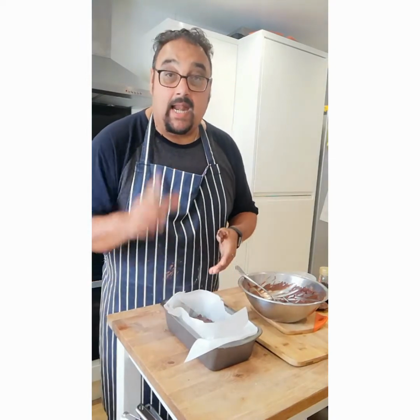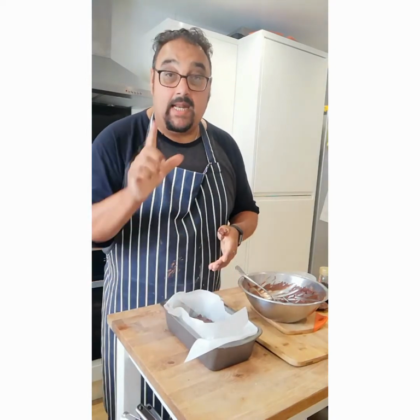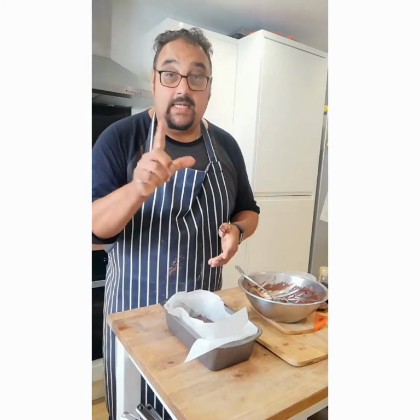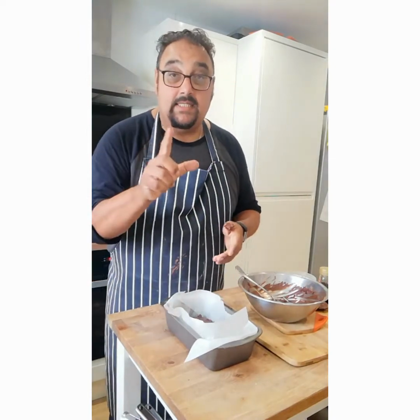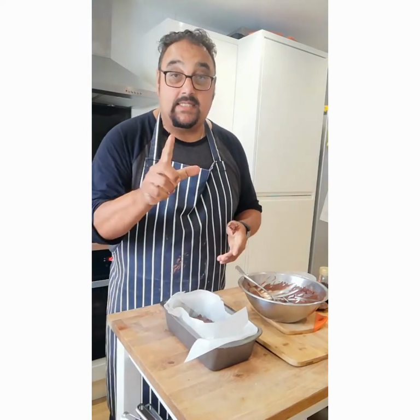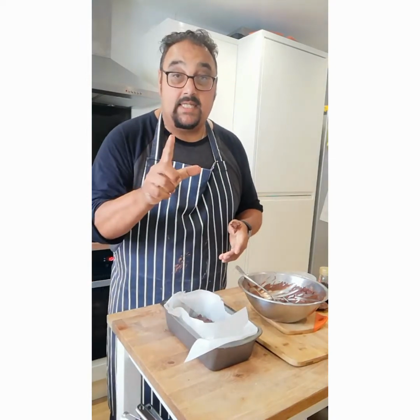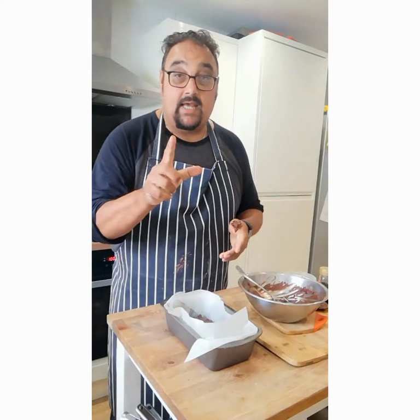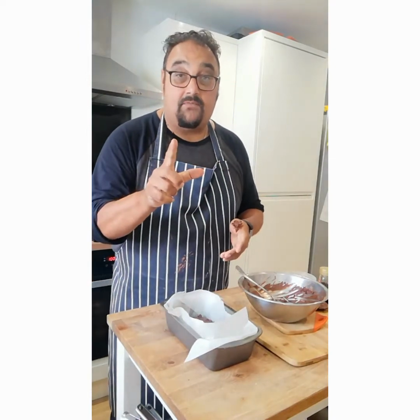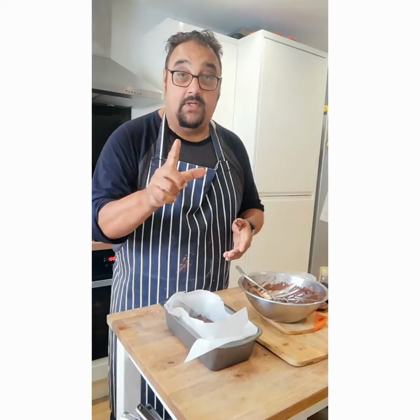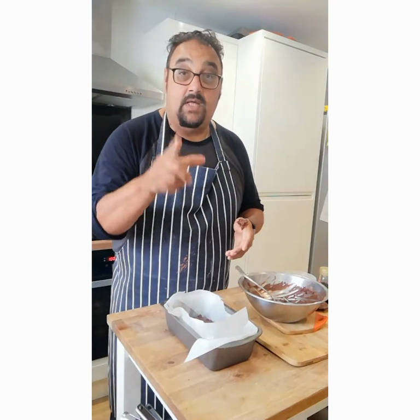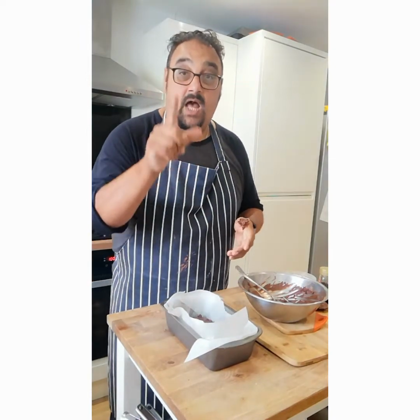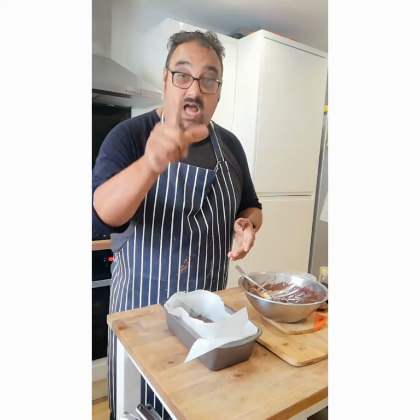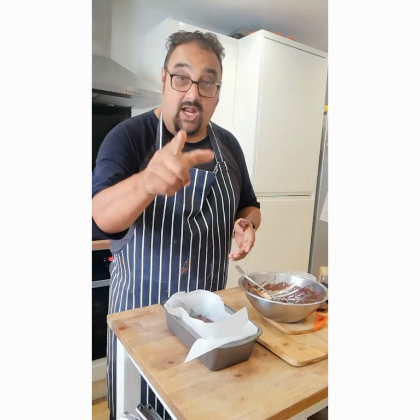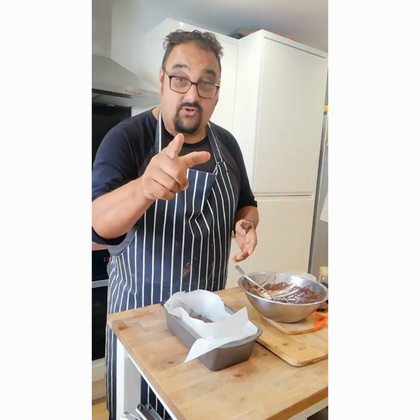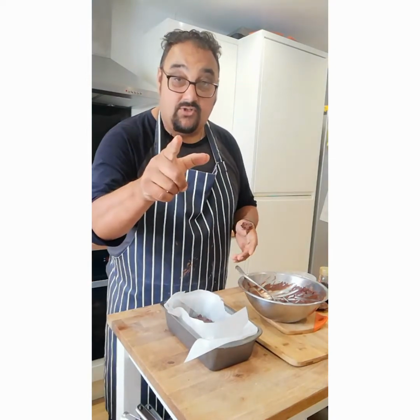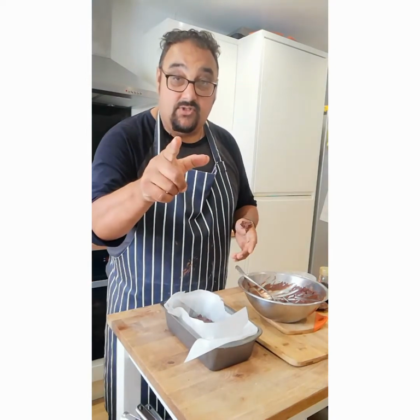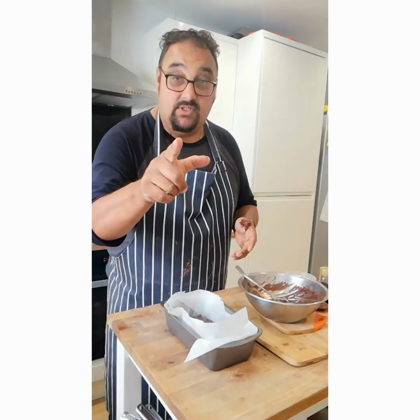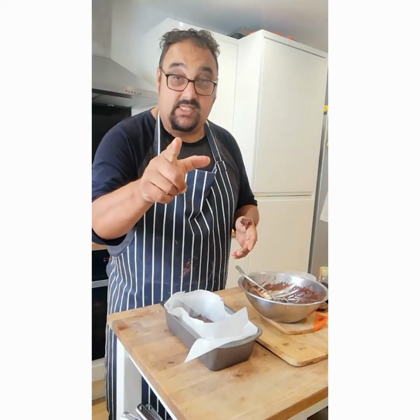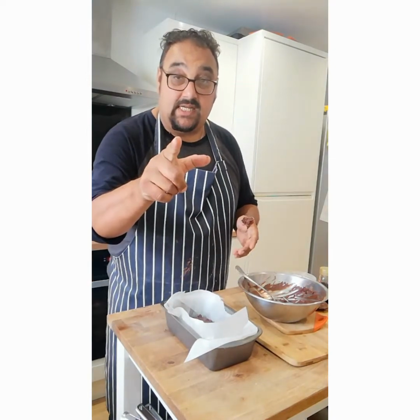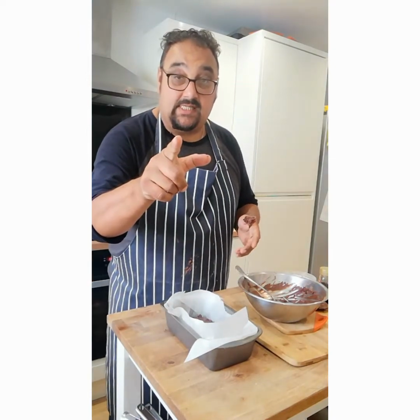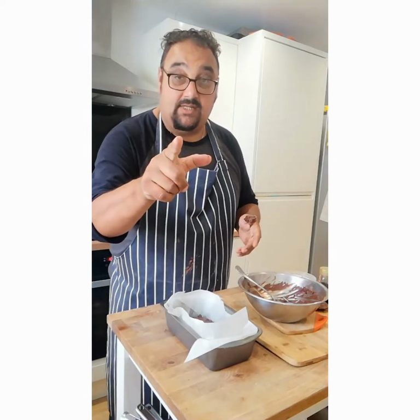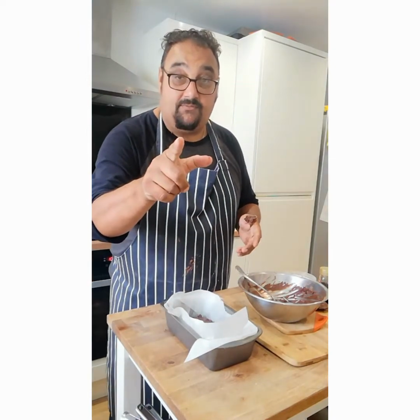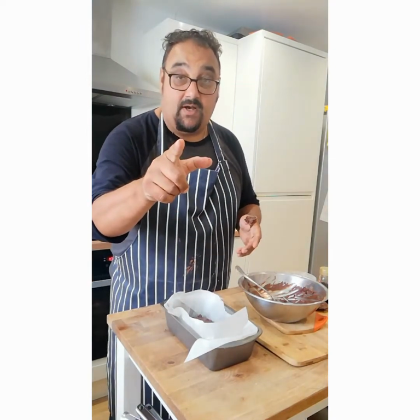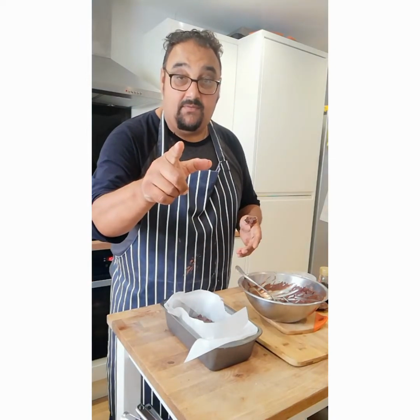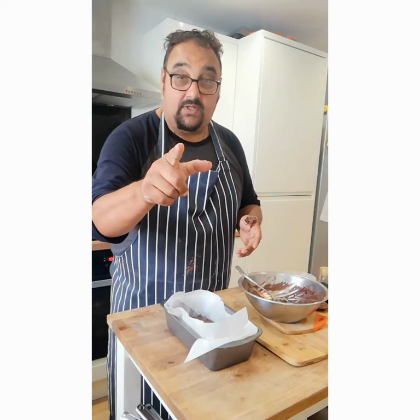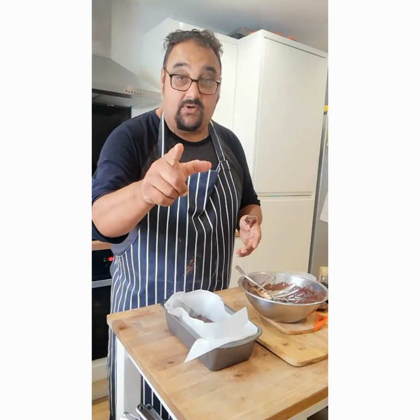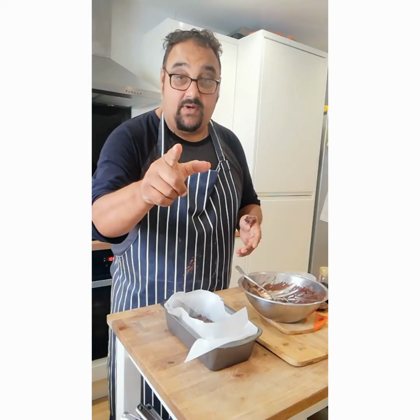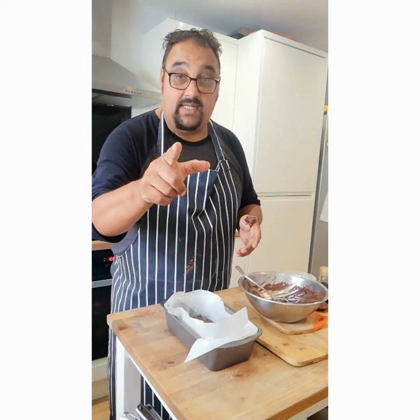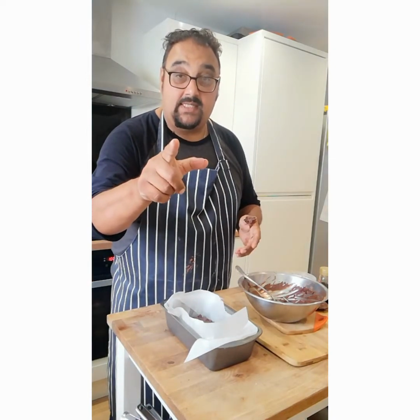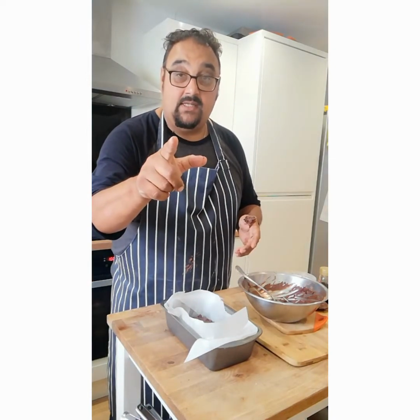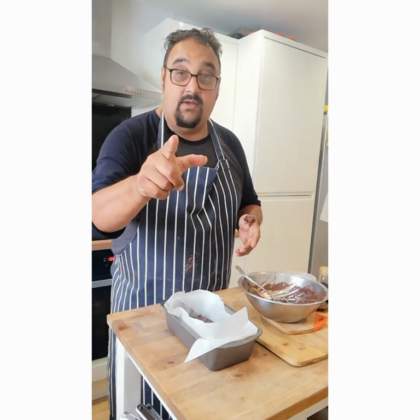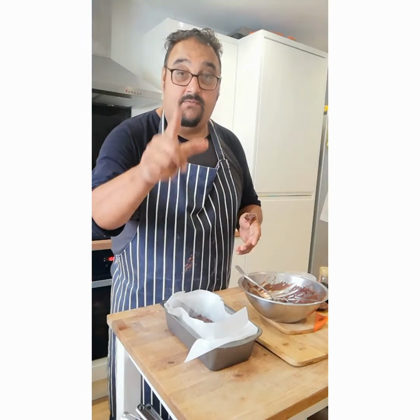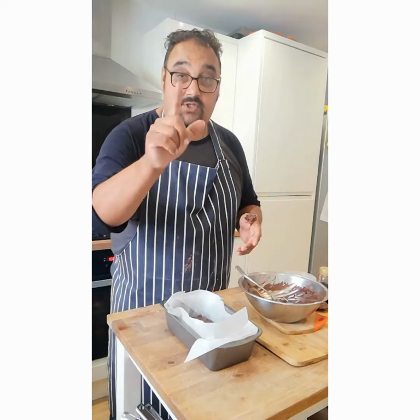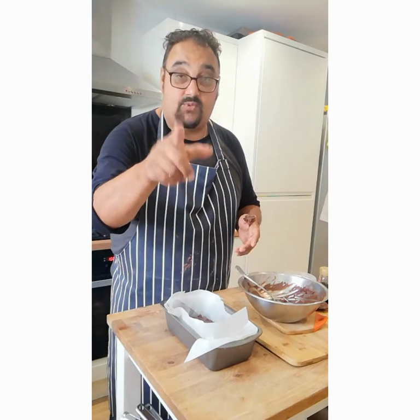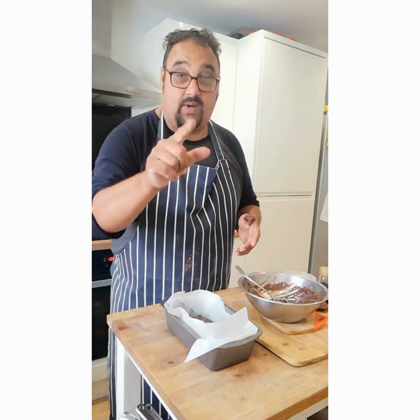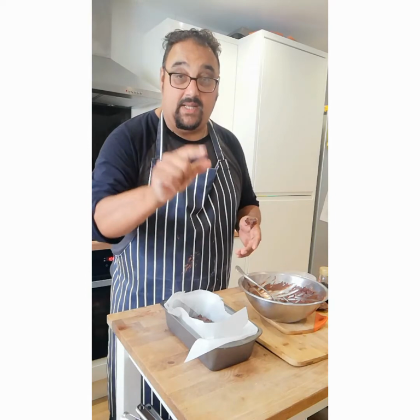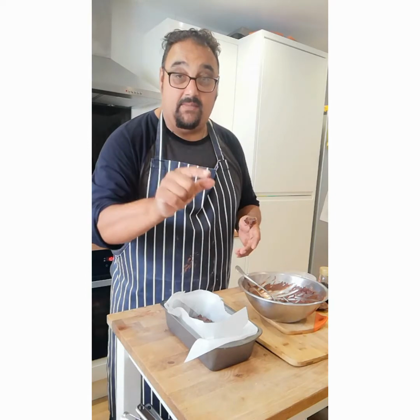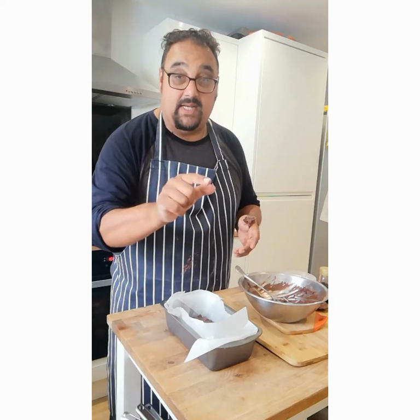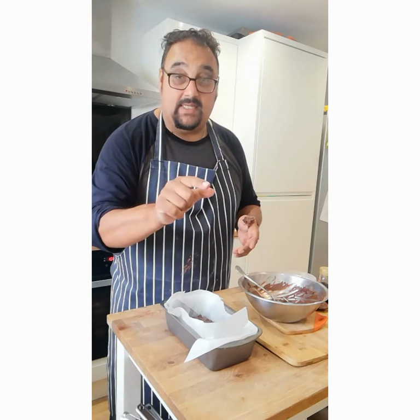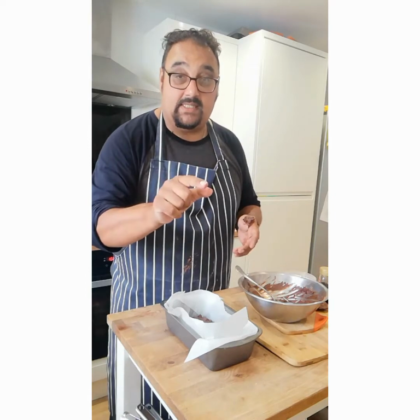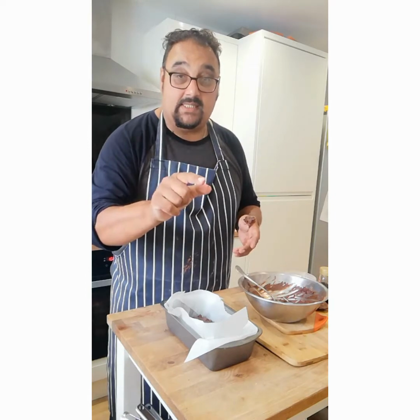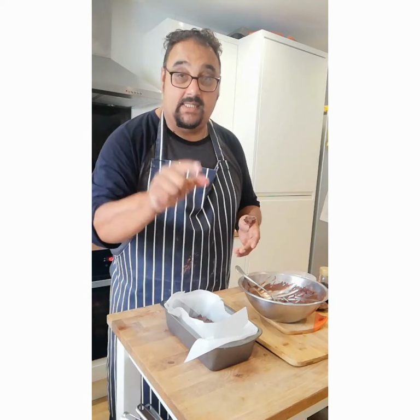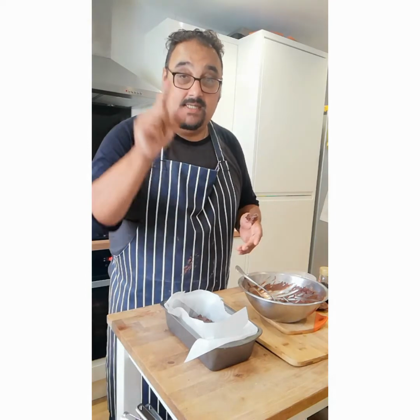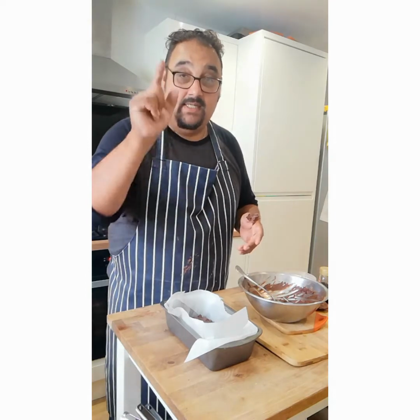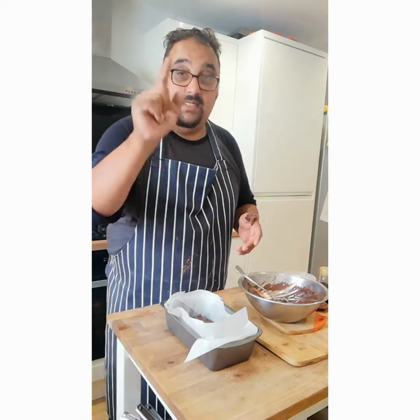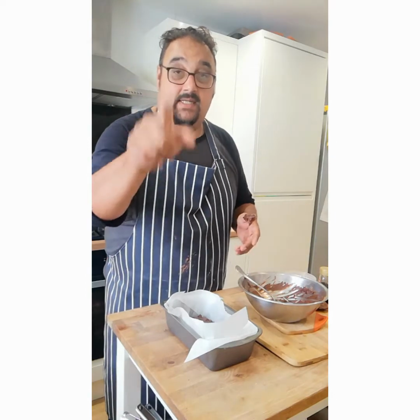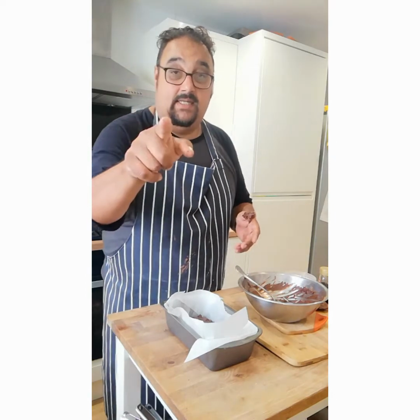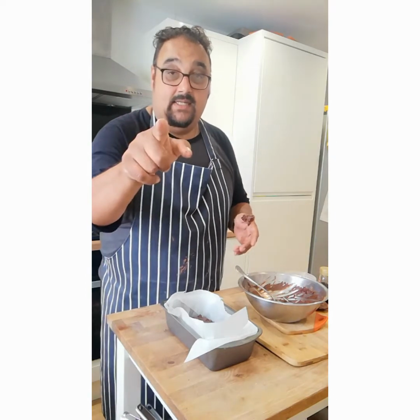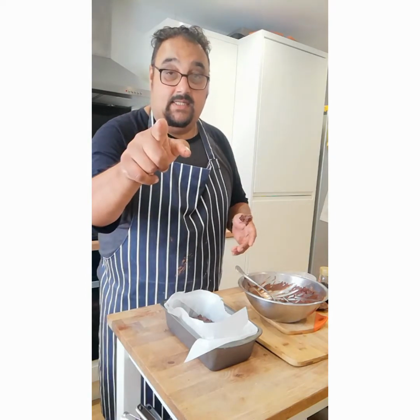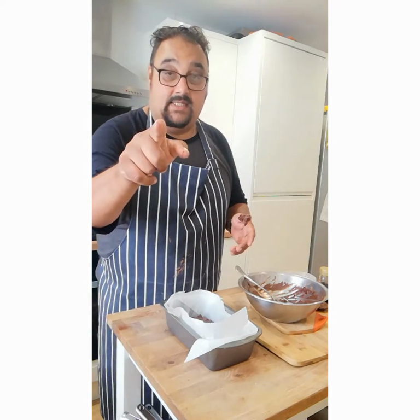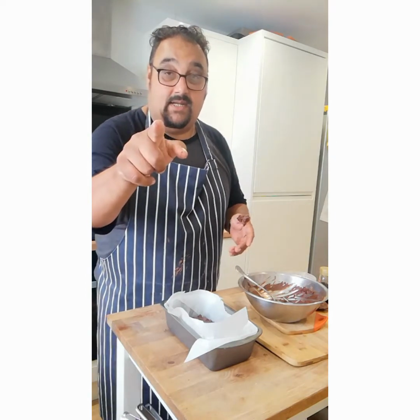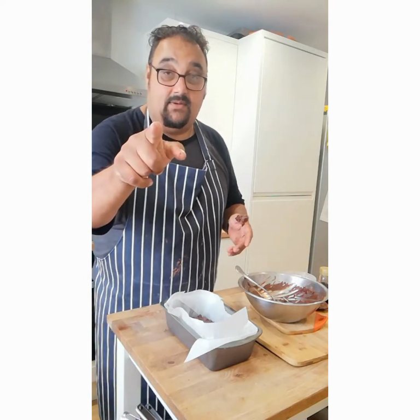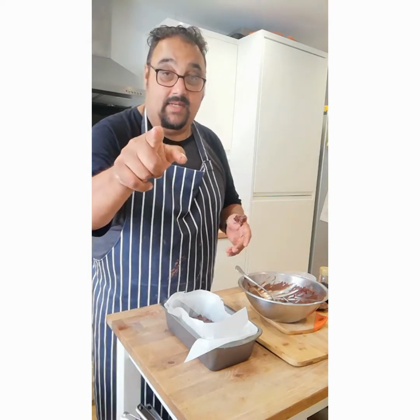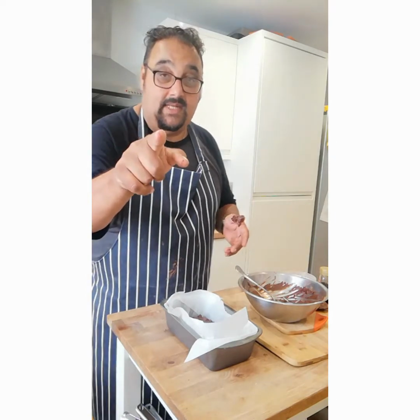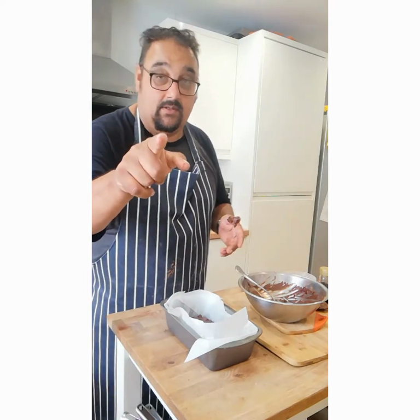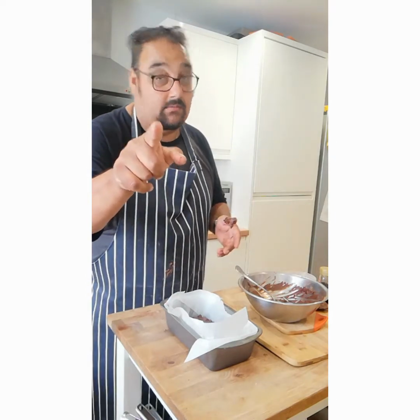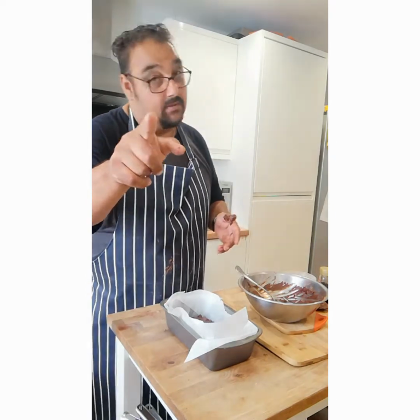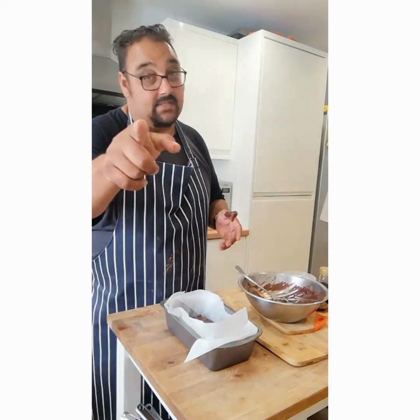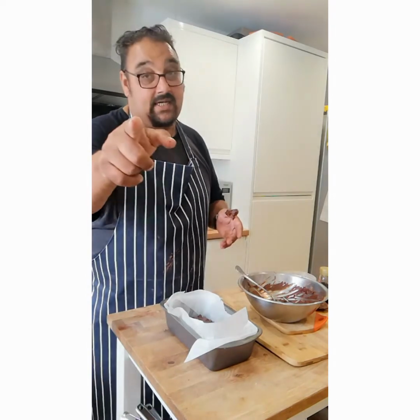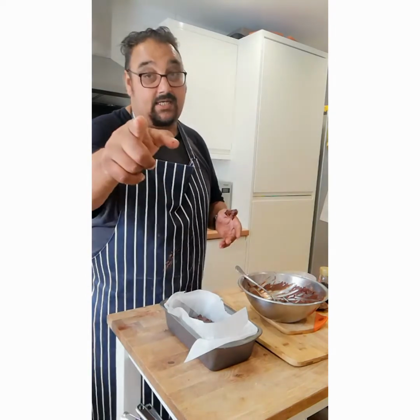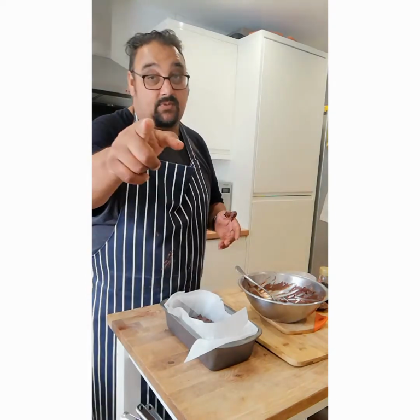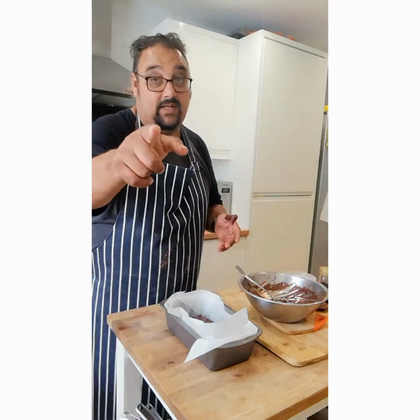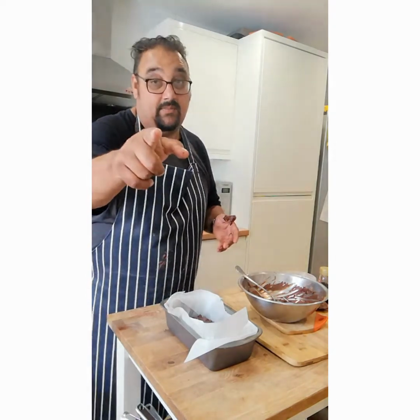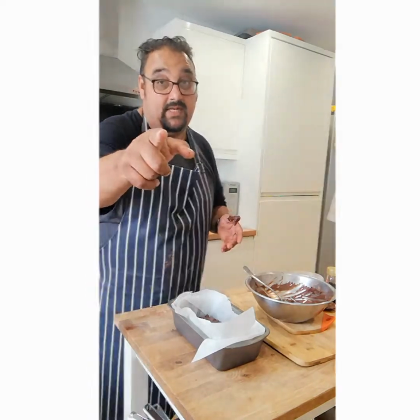And then into the oven — 165 degrees for 20 minutes. See you in 20 minutes.